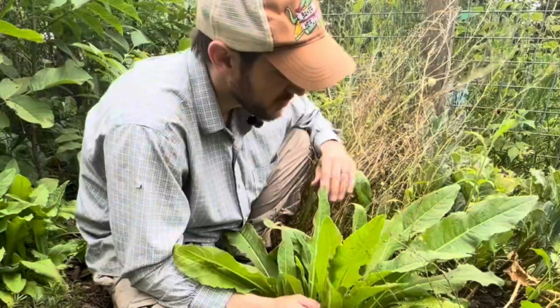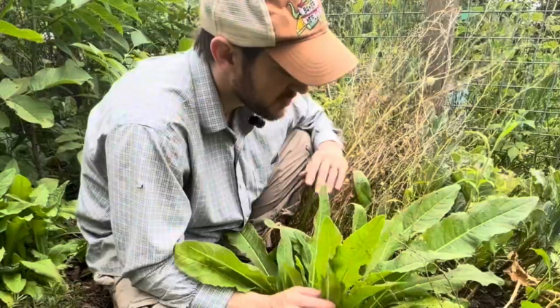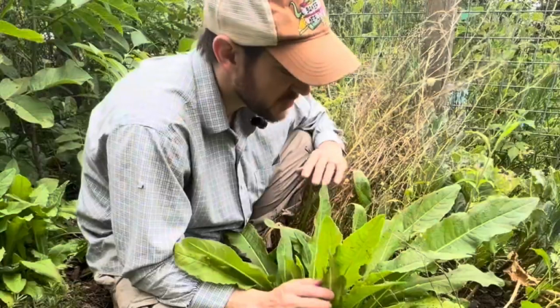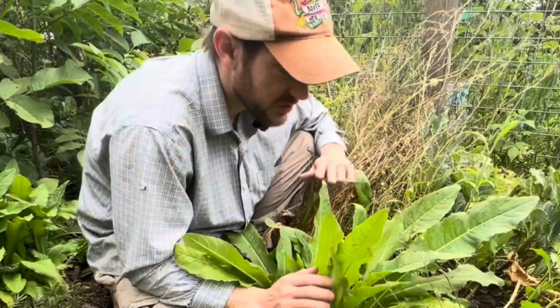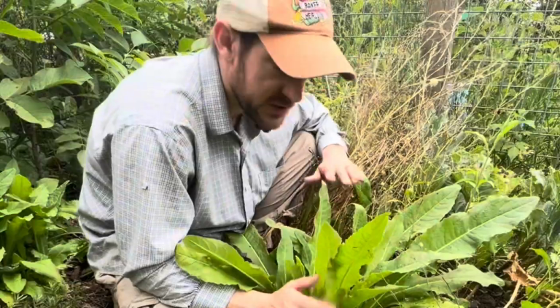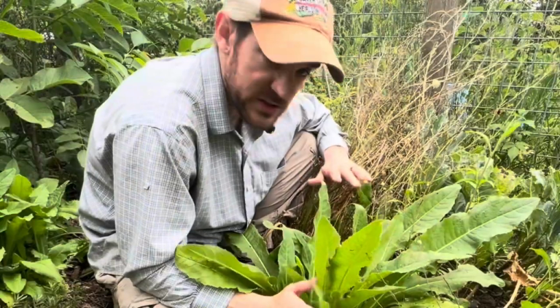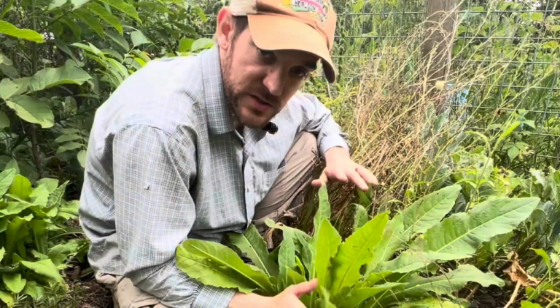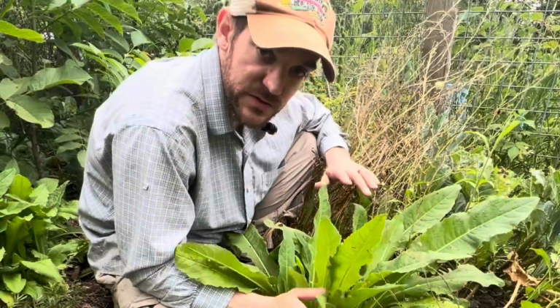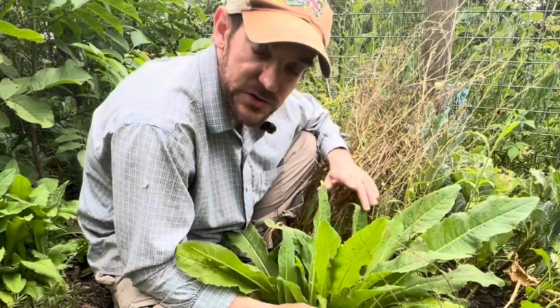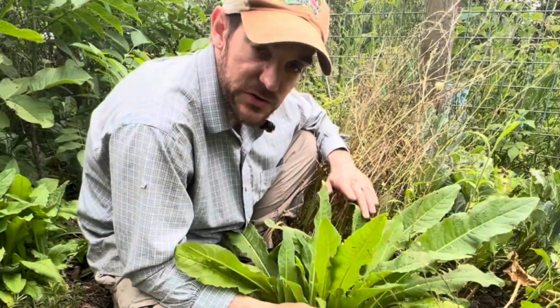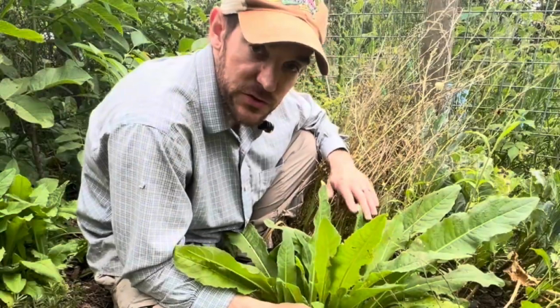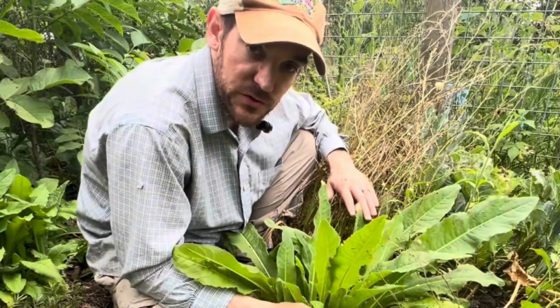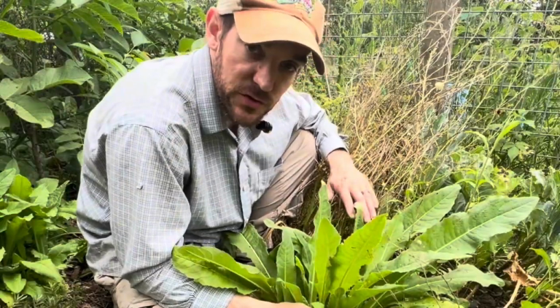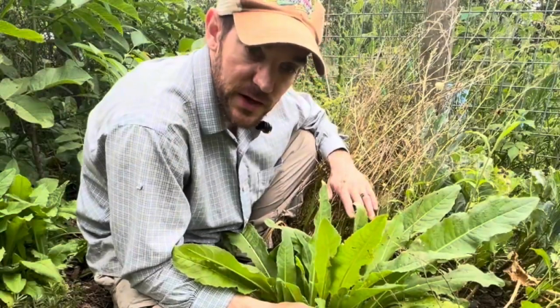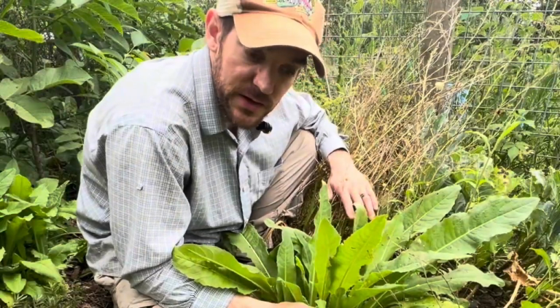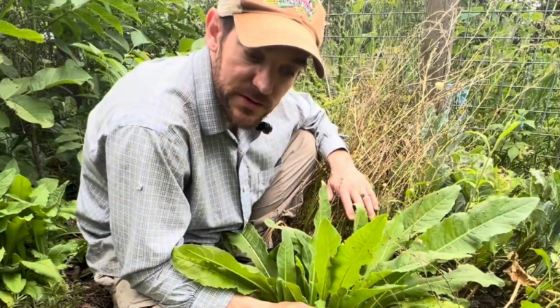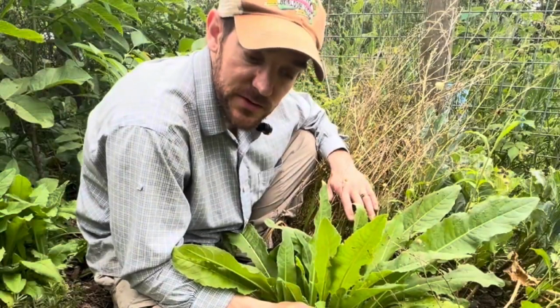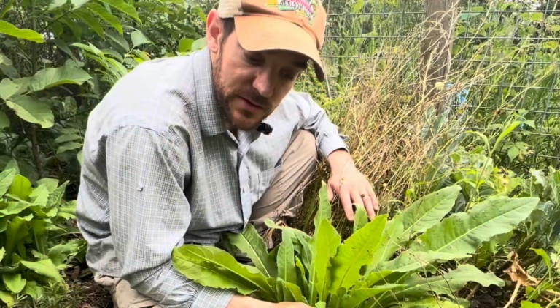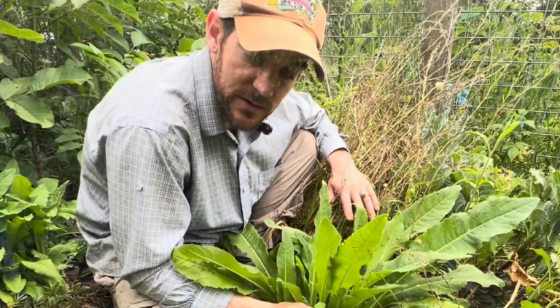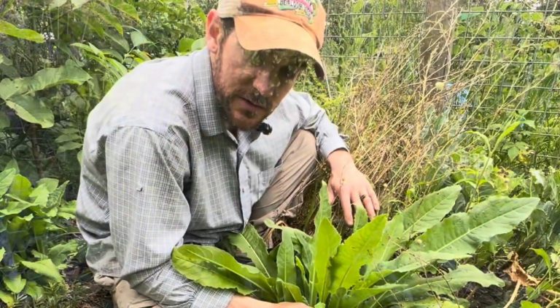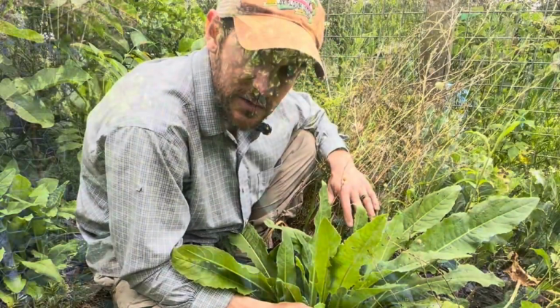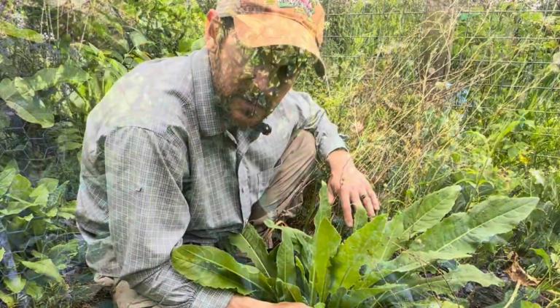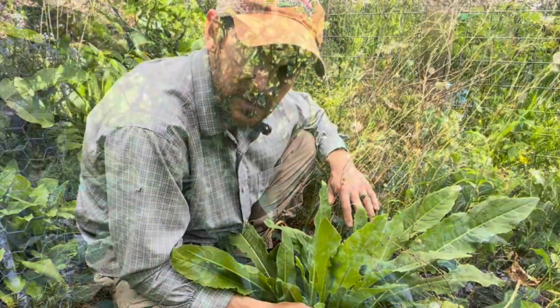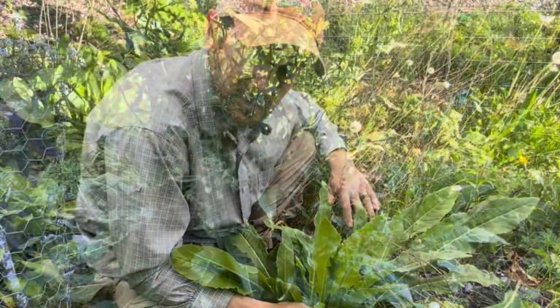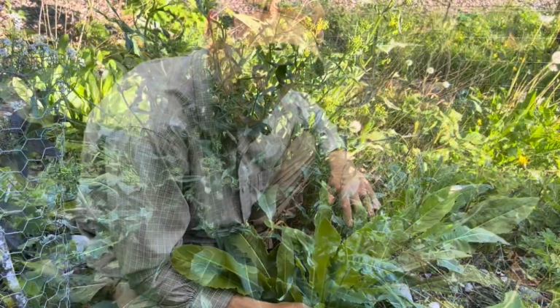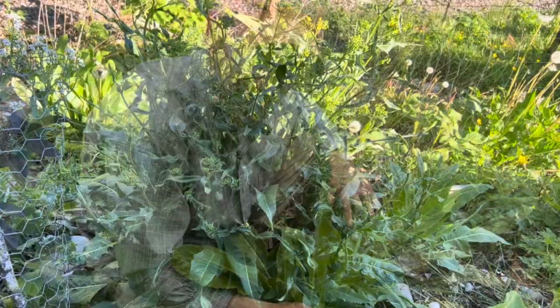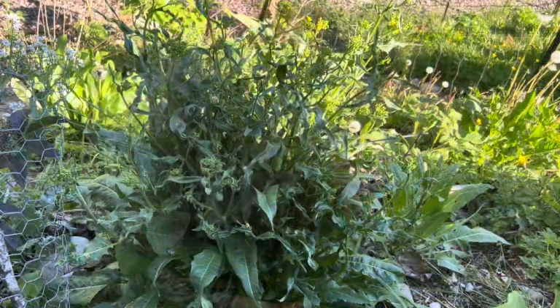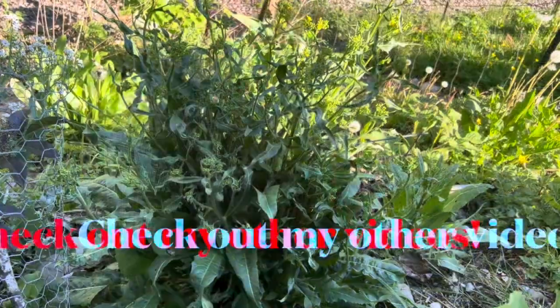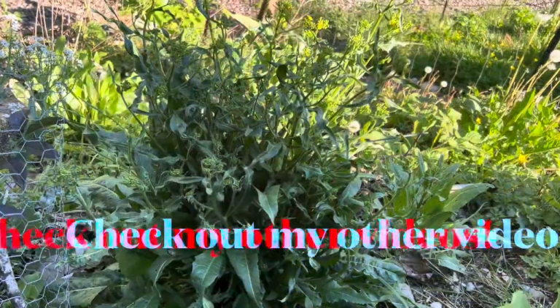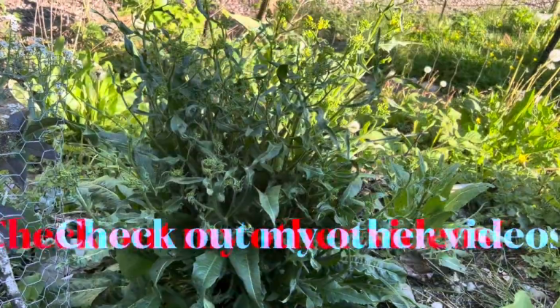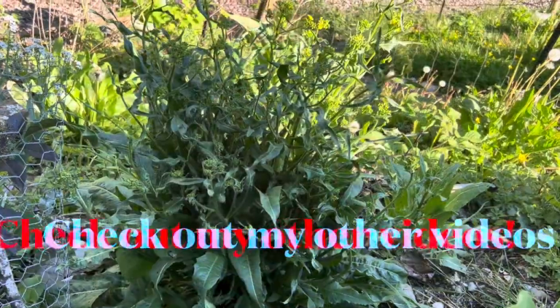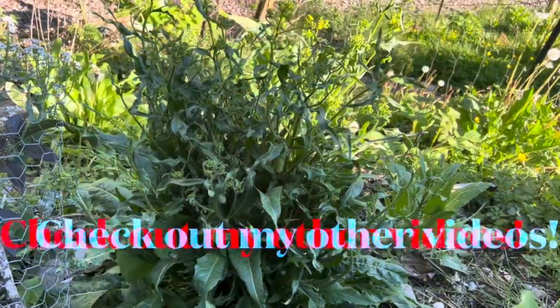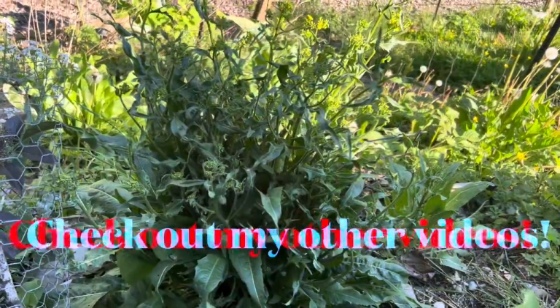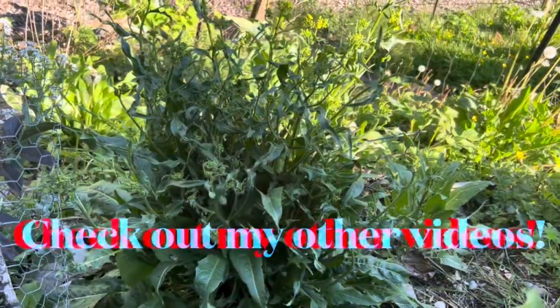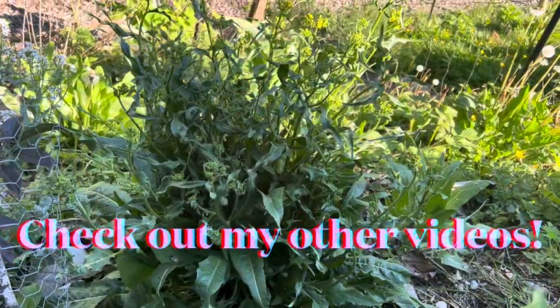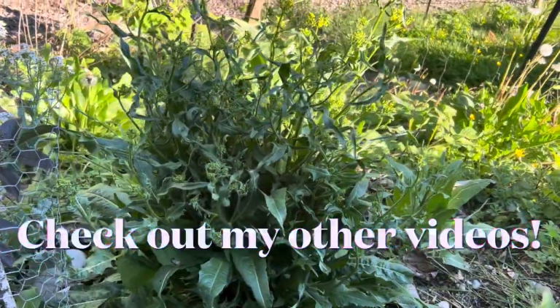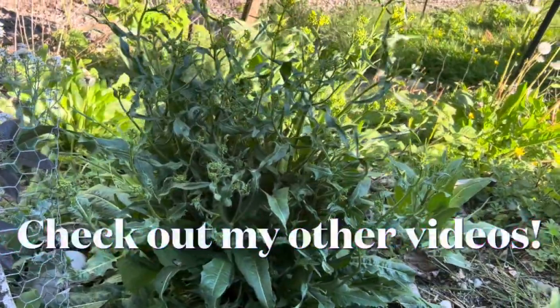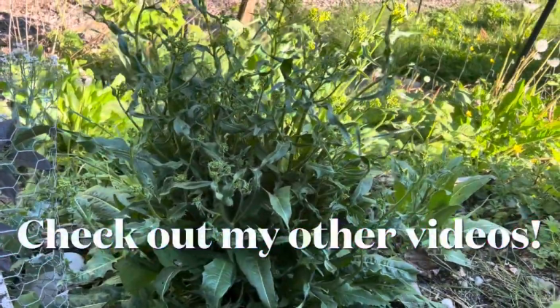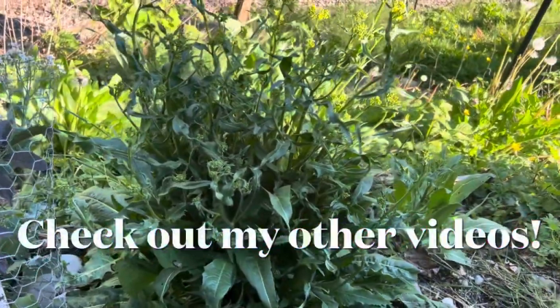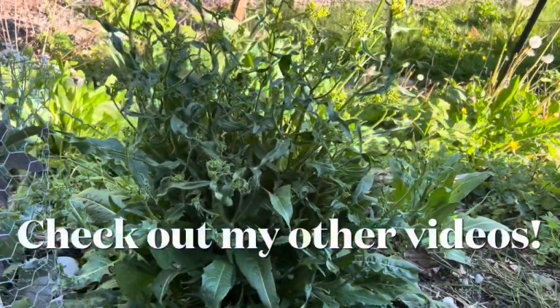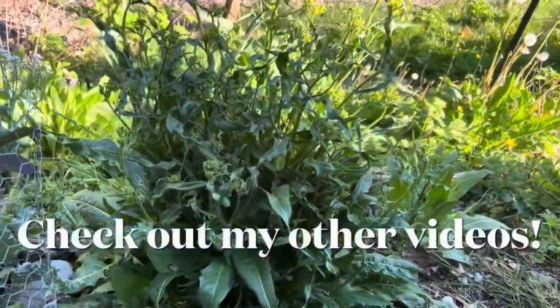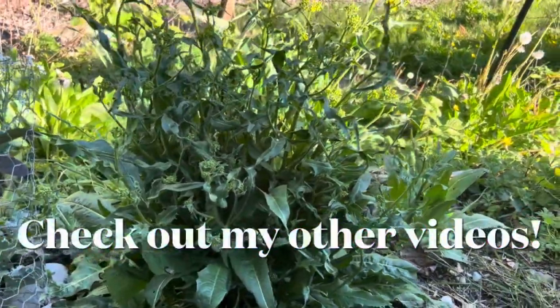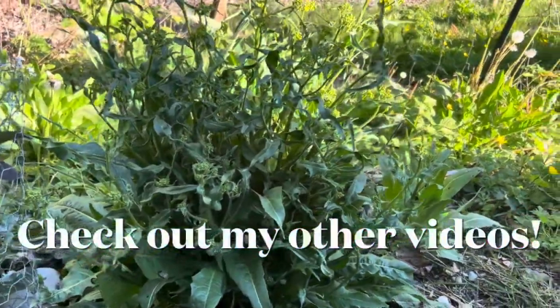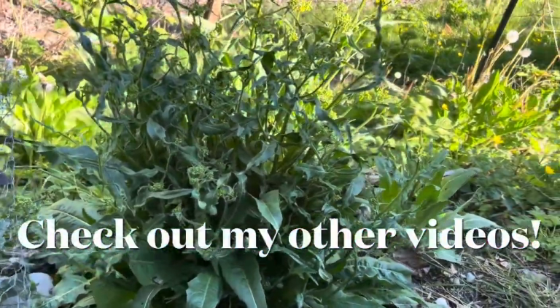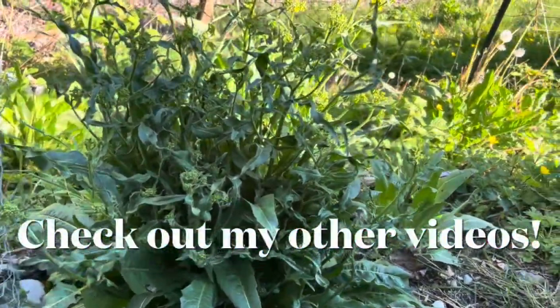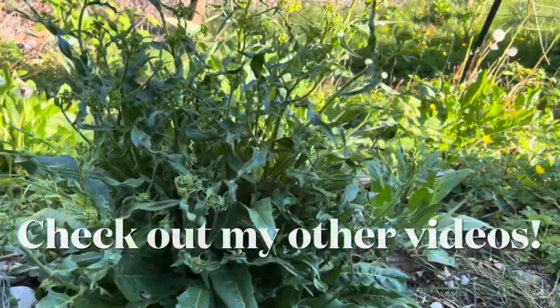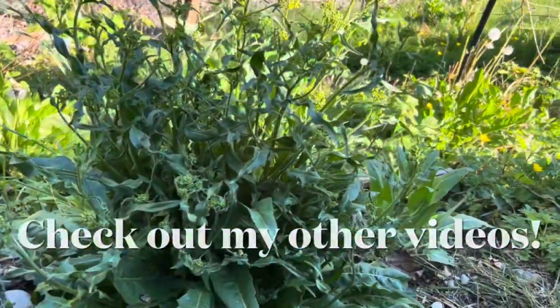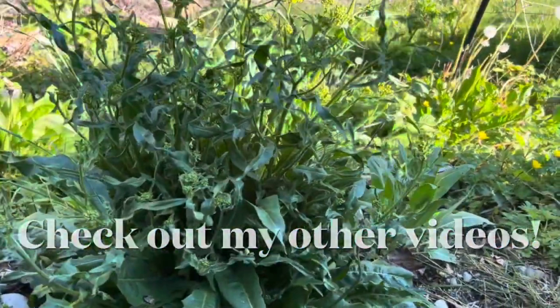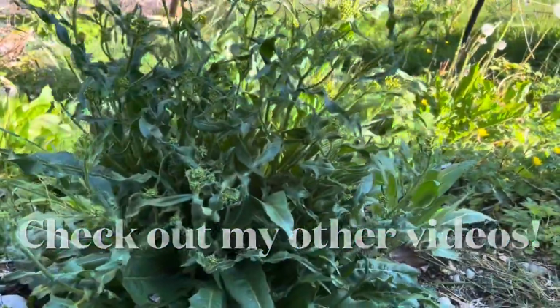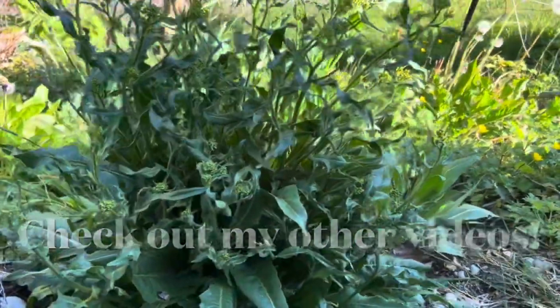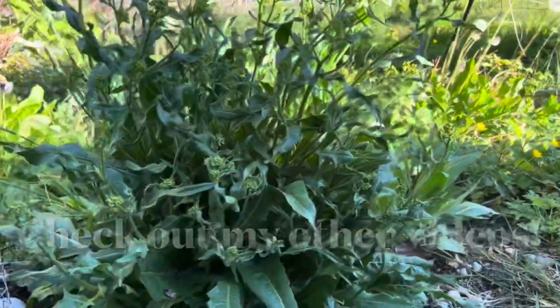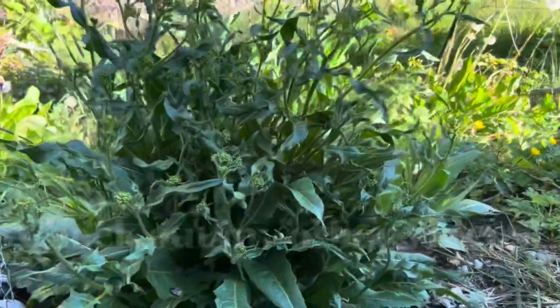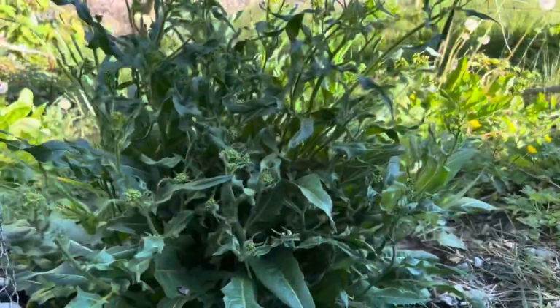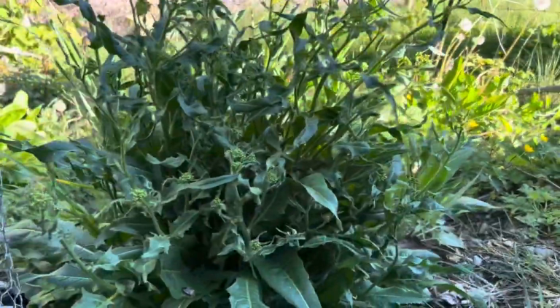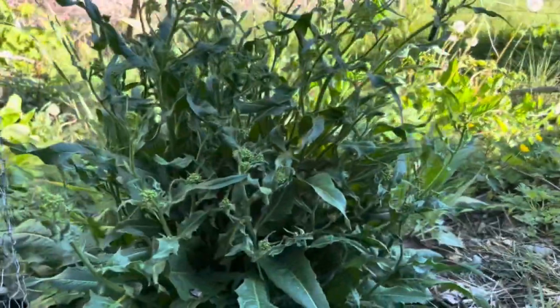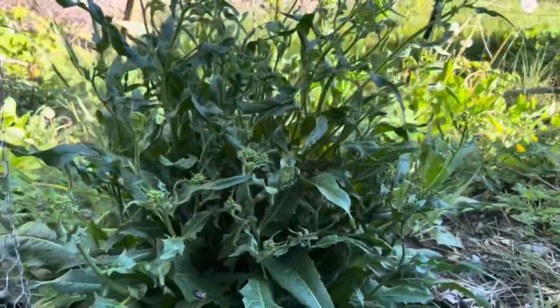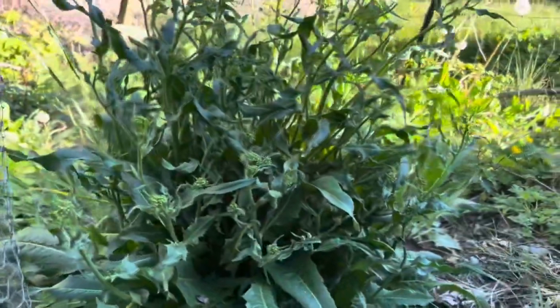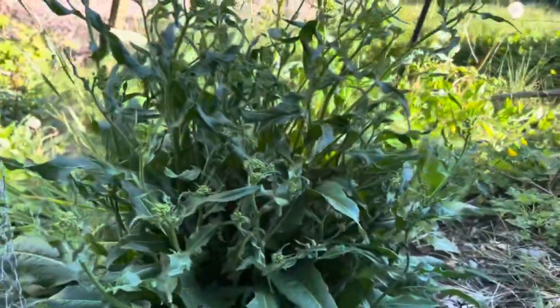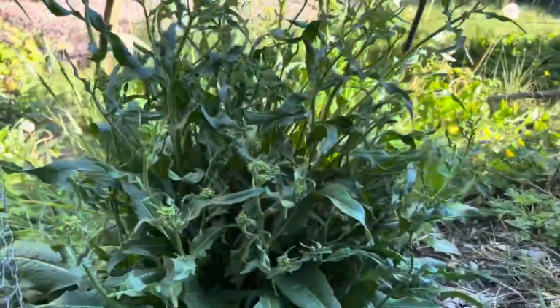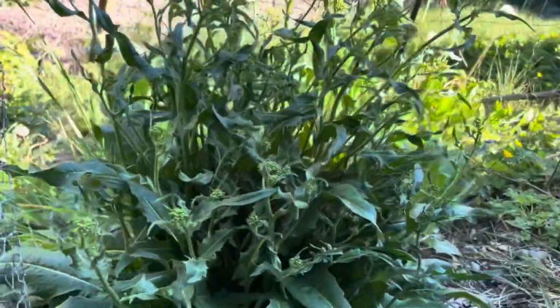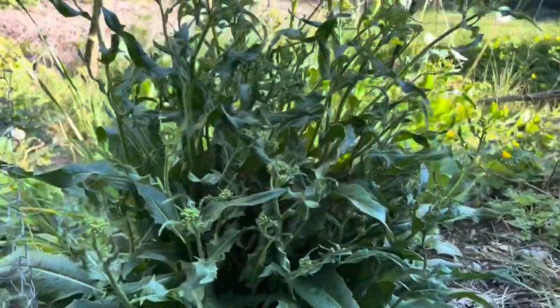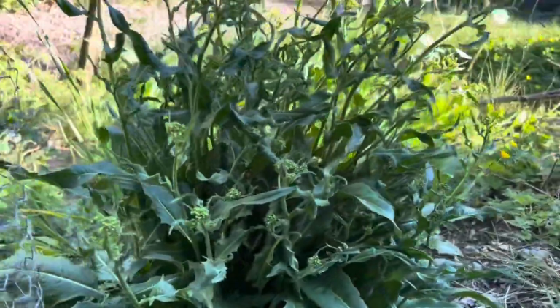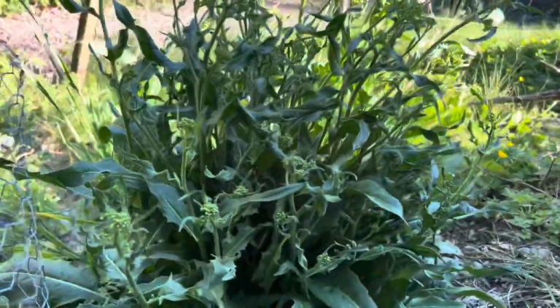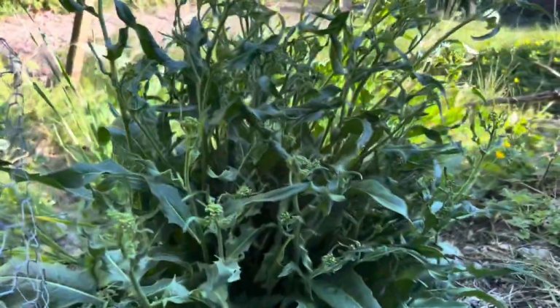Delicious for stir fries. Be sure to check out my other videos on the Wild Sprout Farm and Nursery channel.